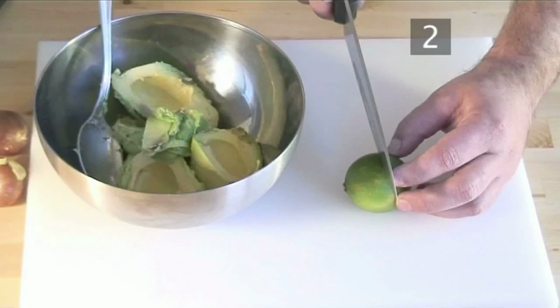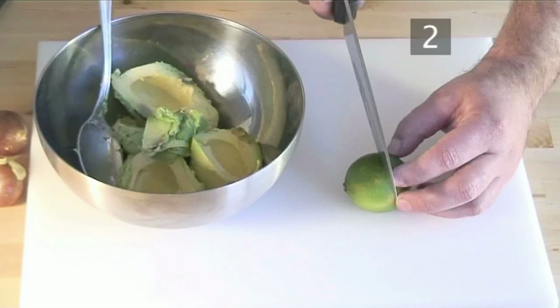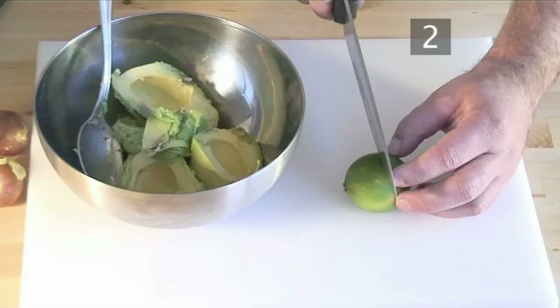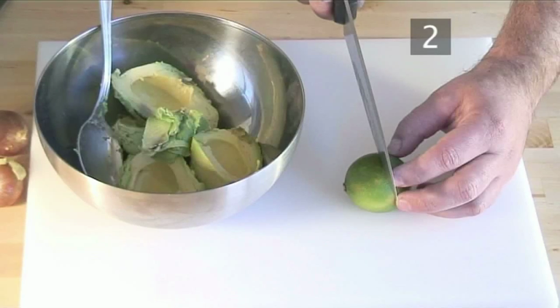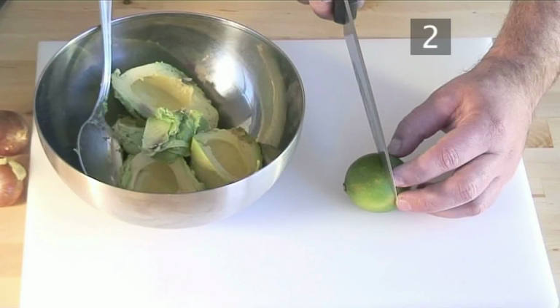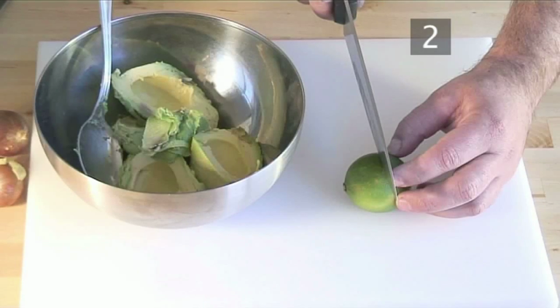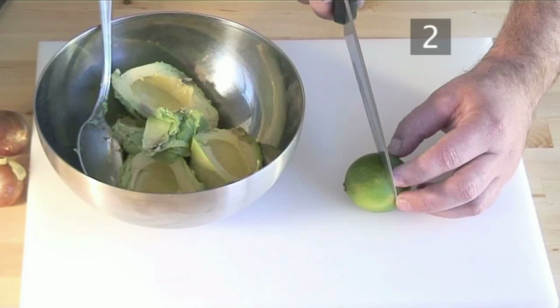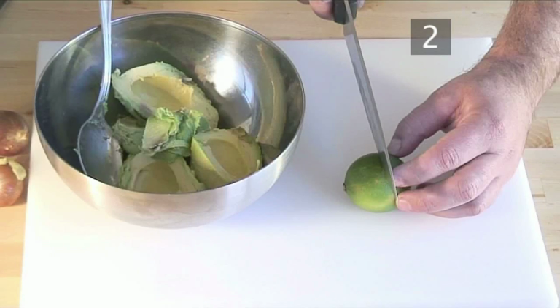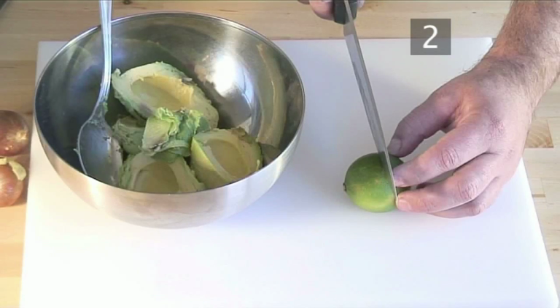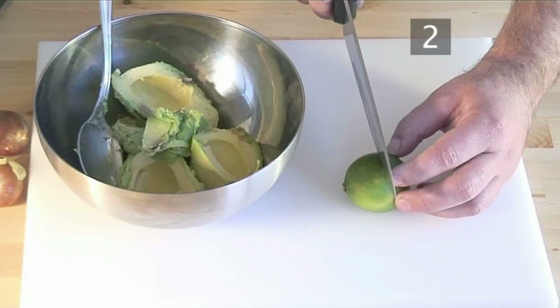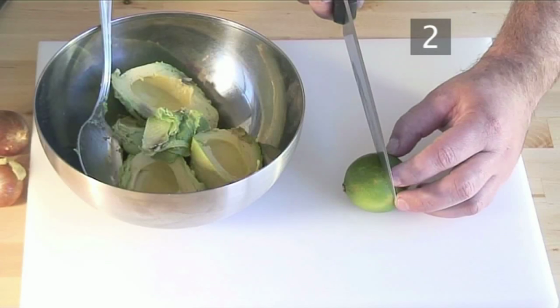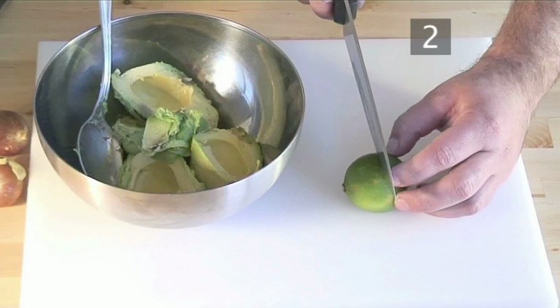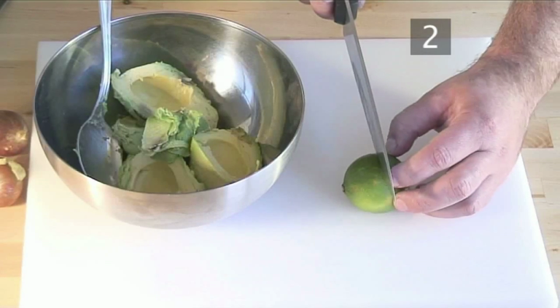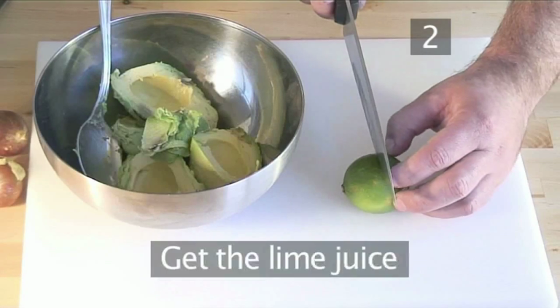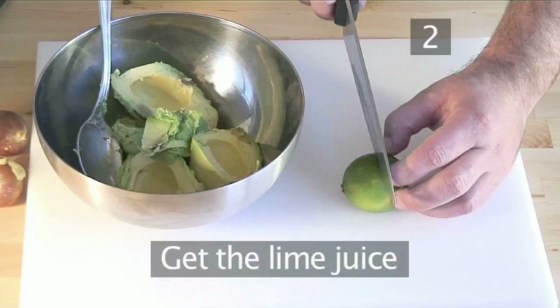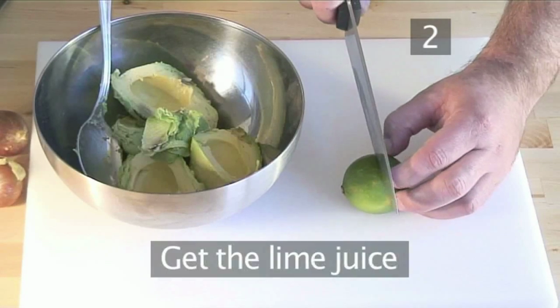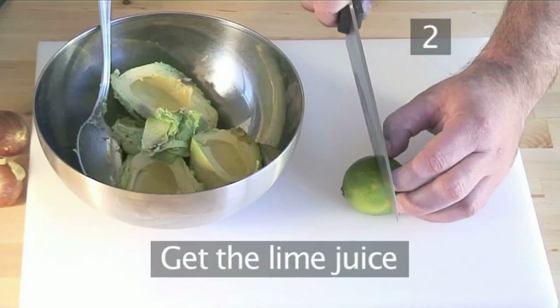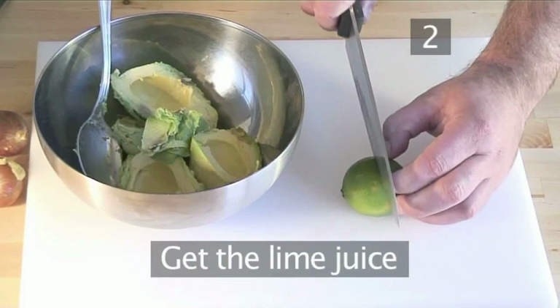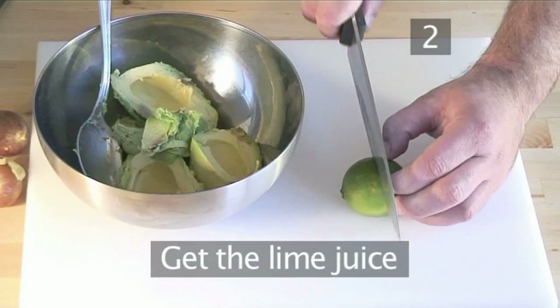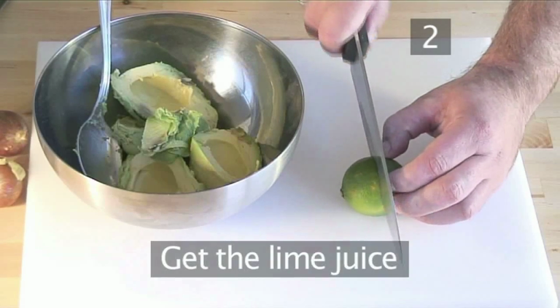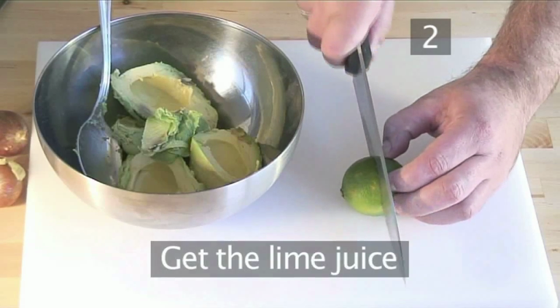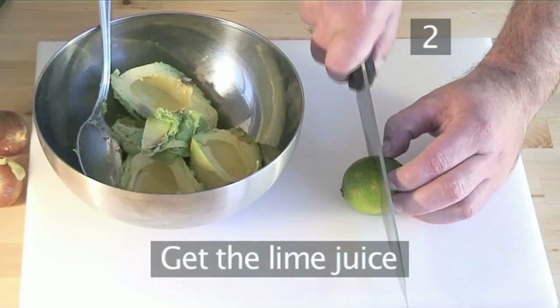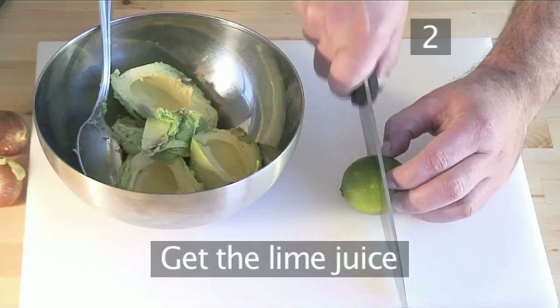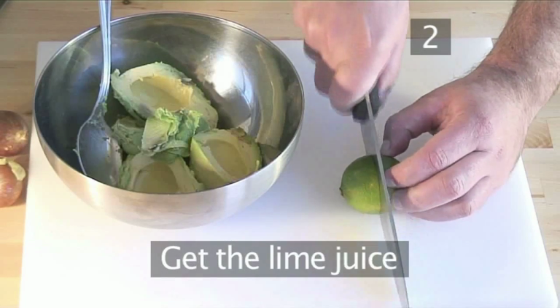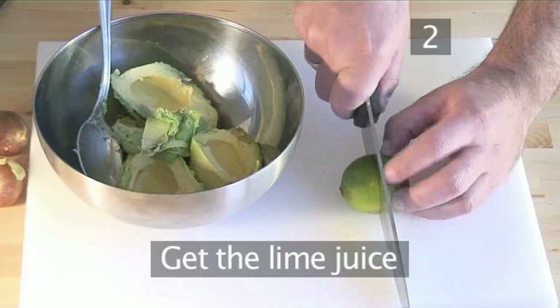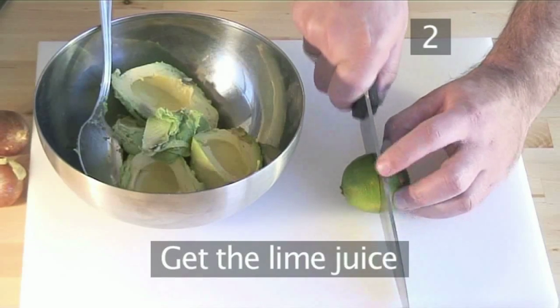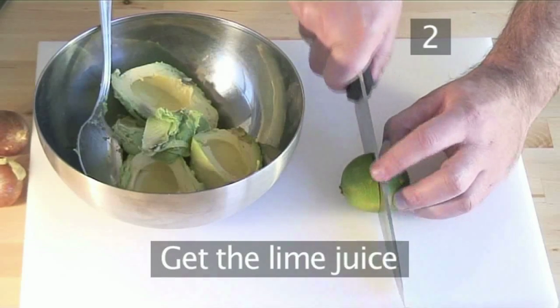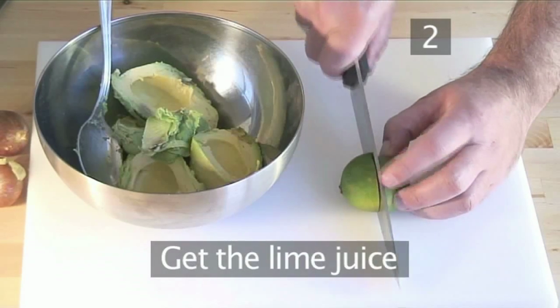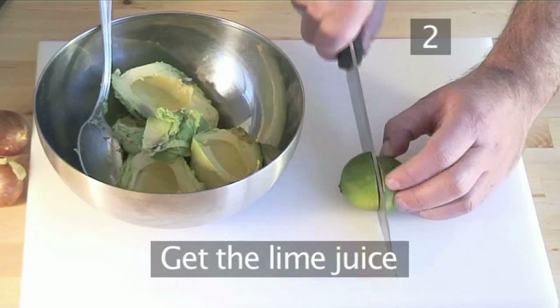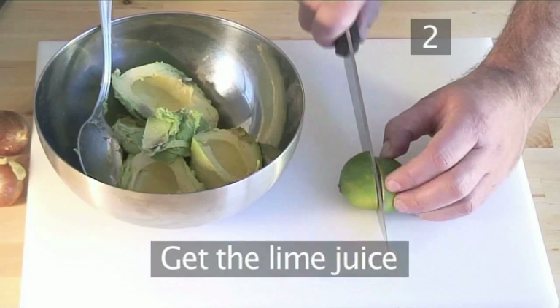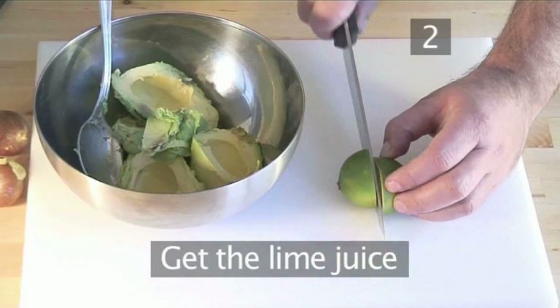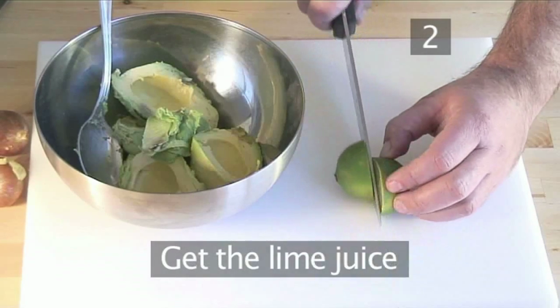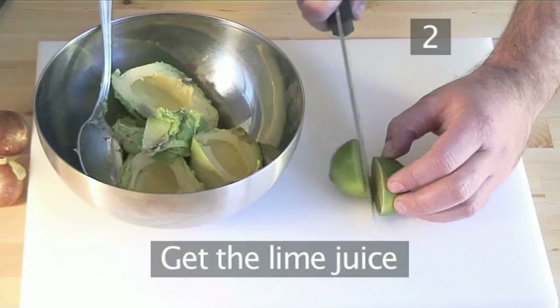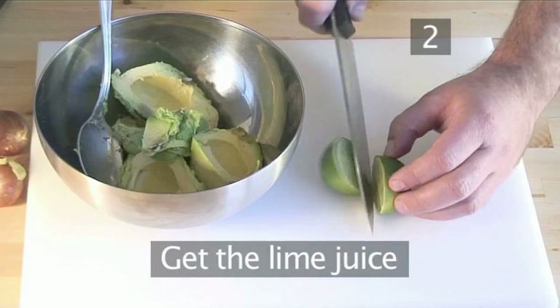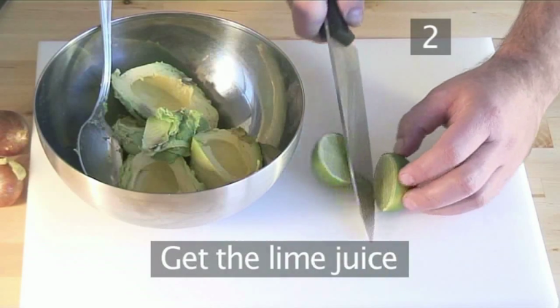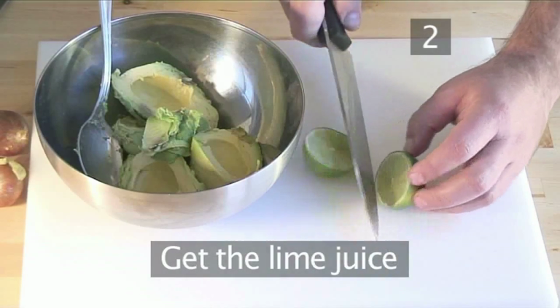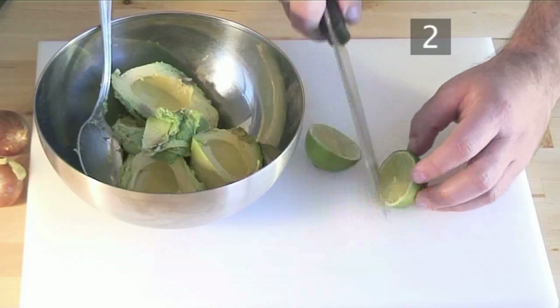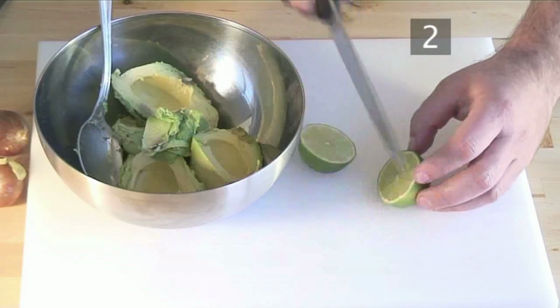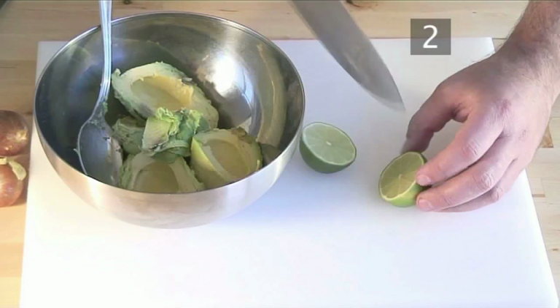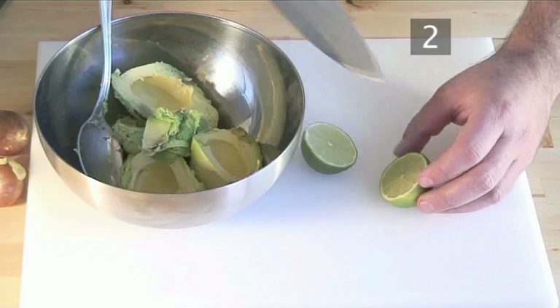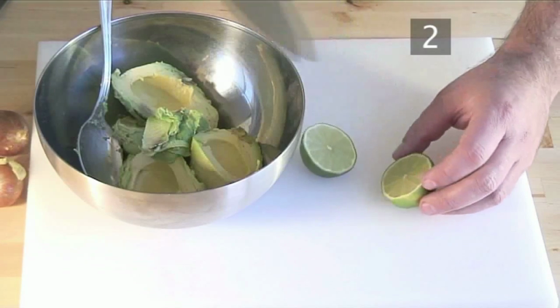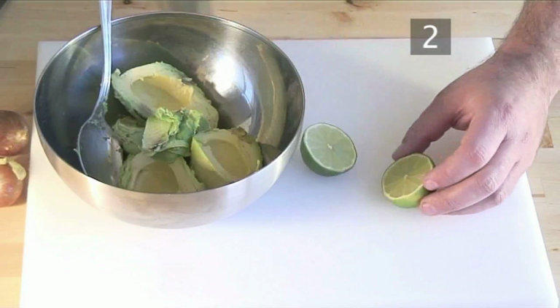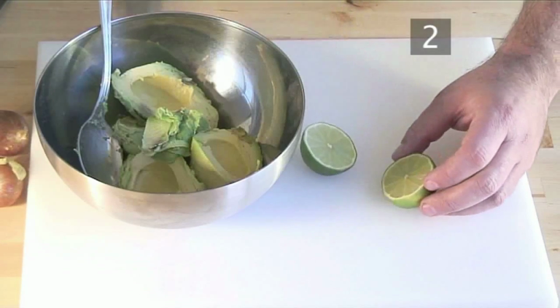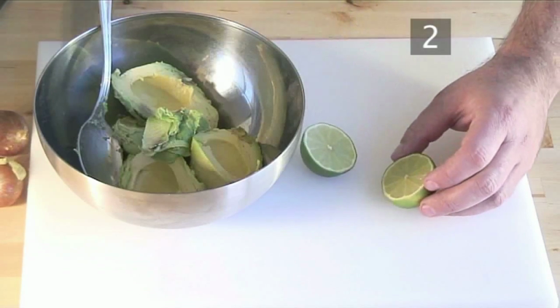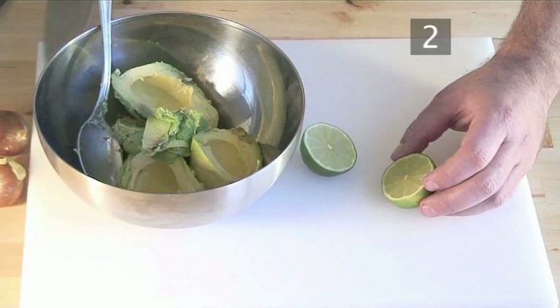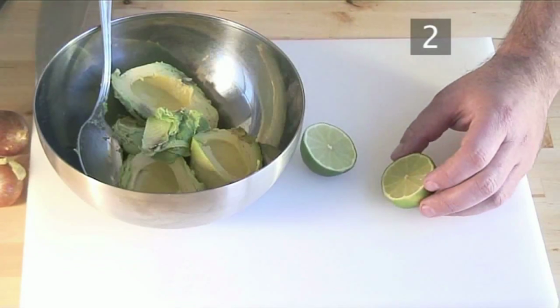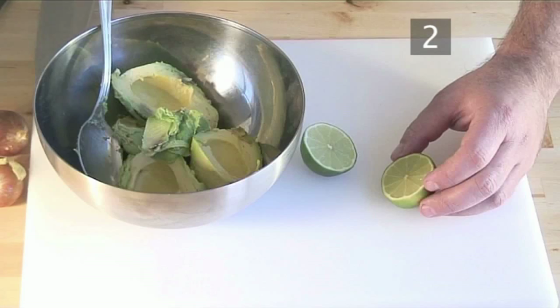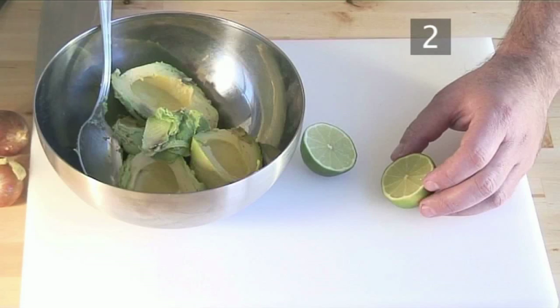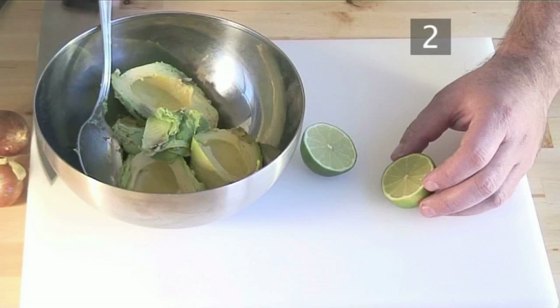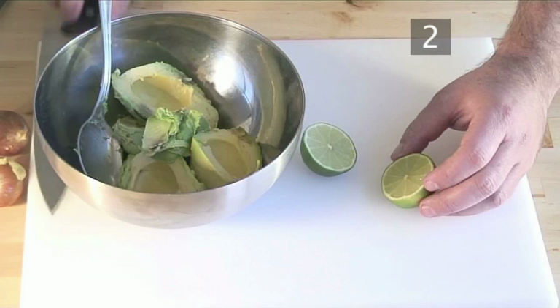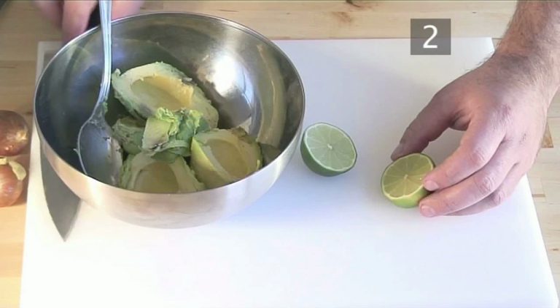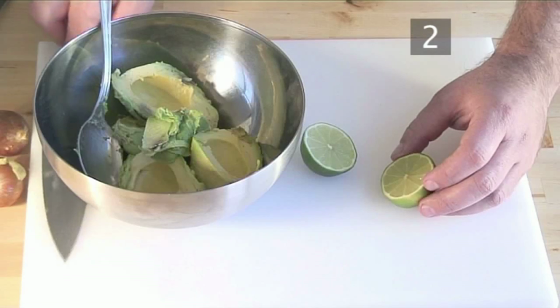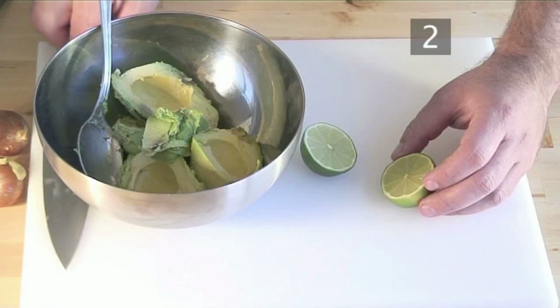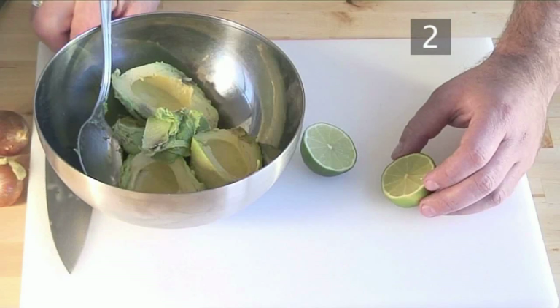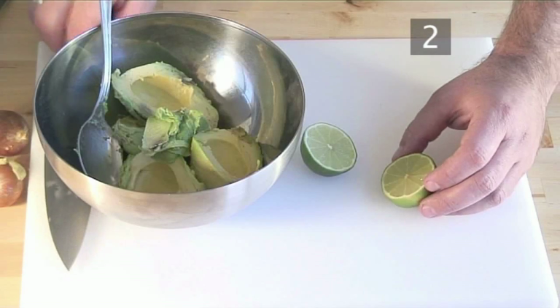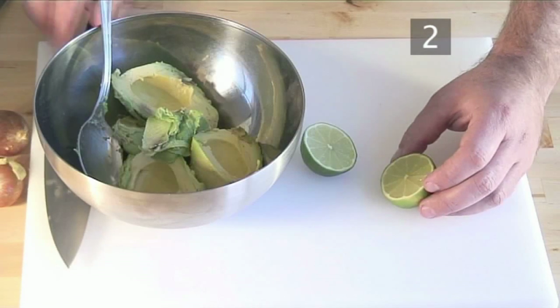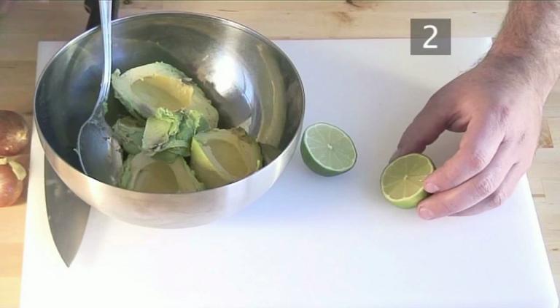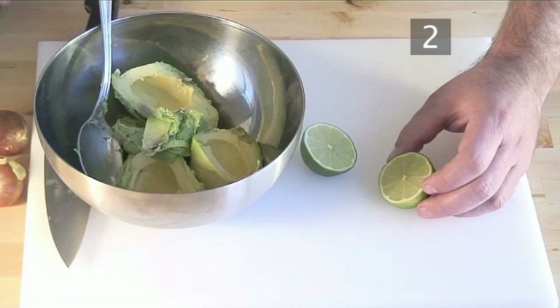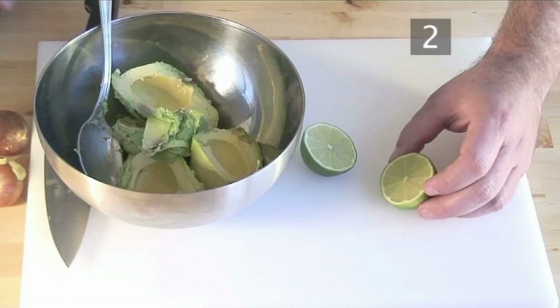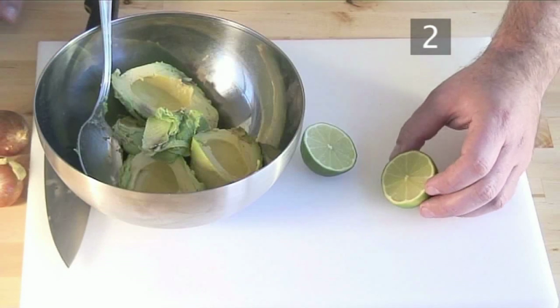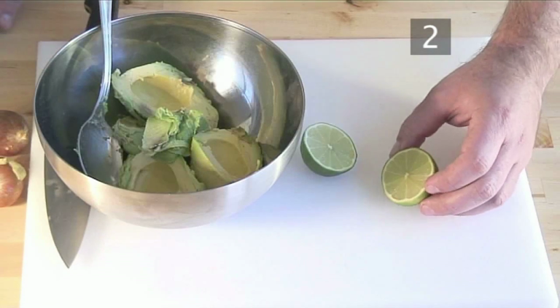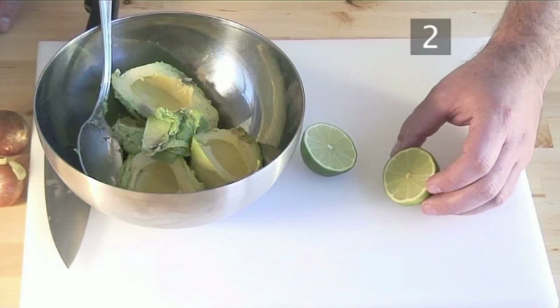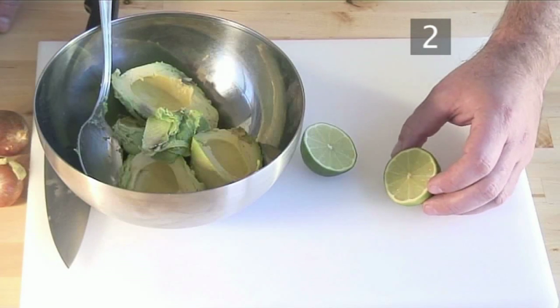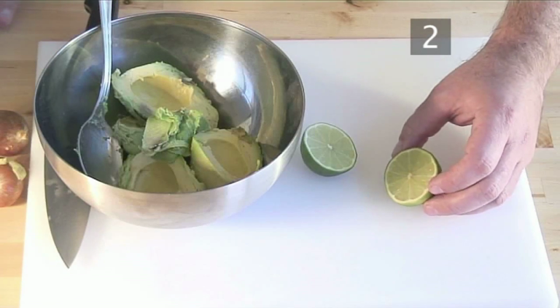Step 2: squeeze the juice from the lime and add it to the avocado.